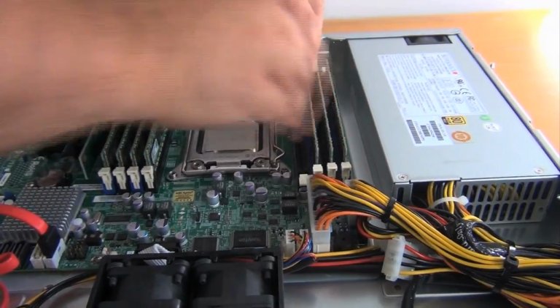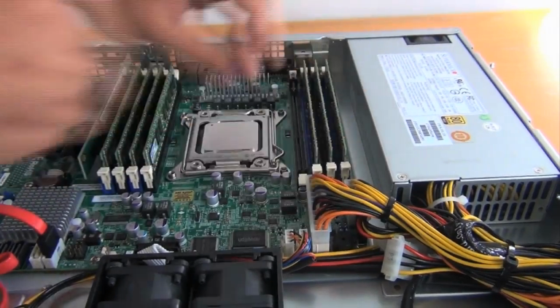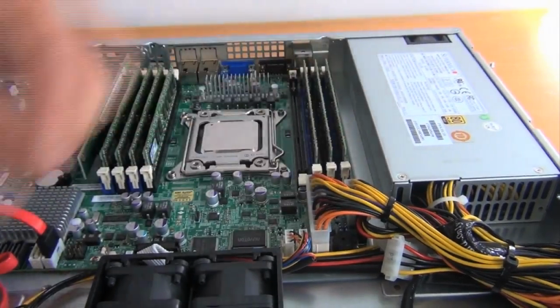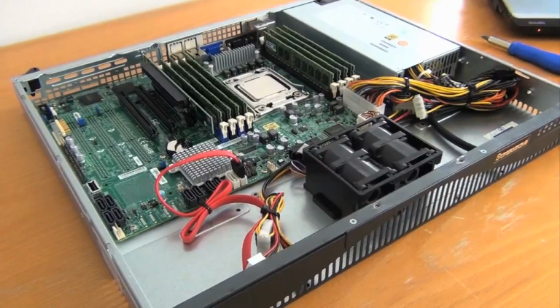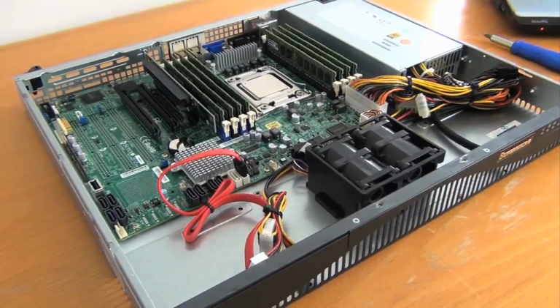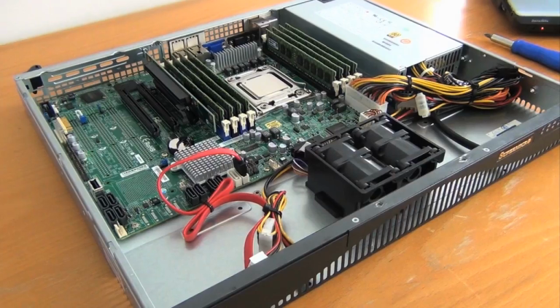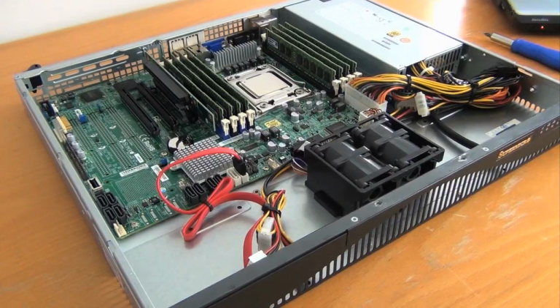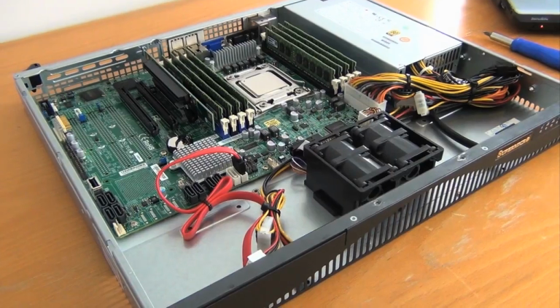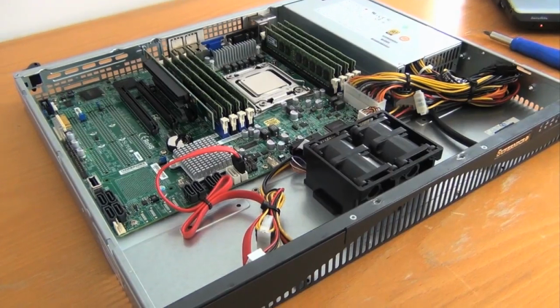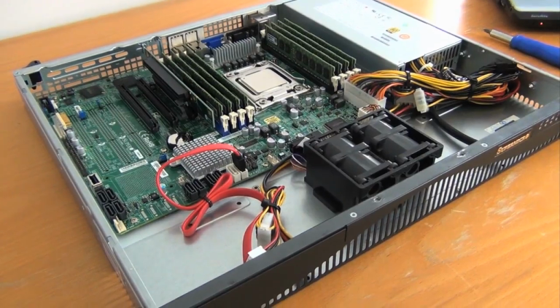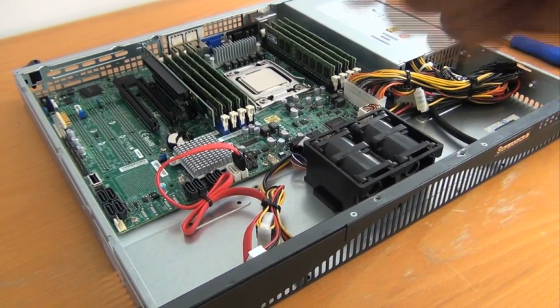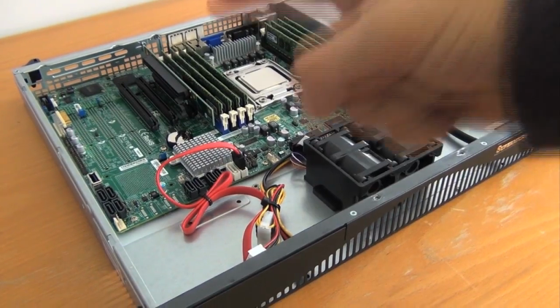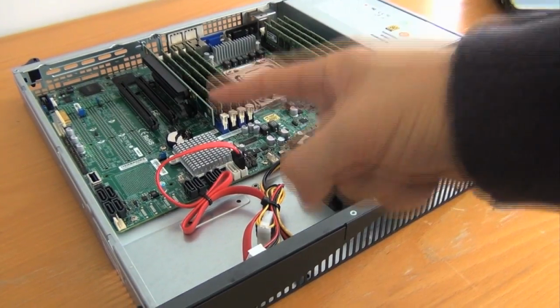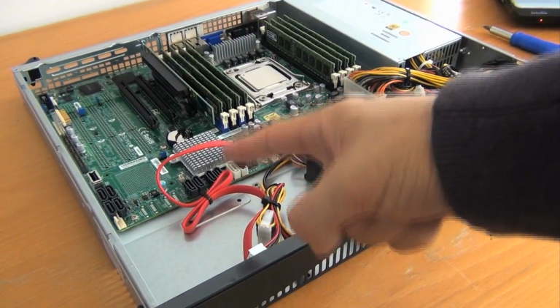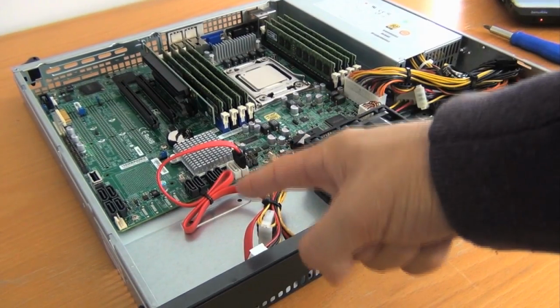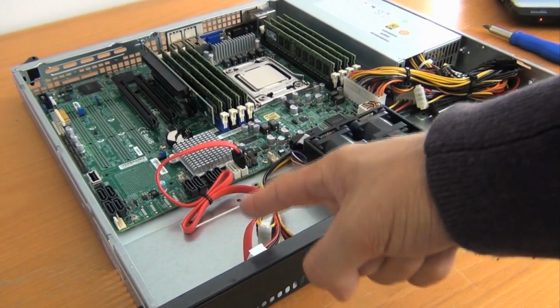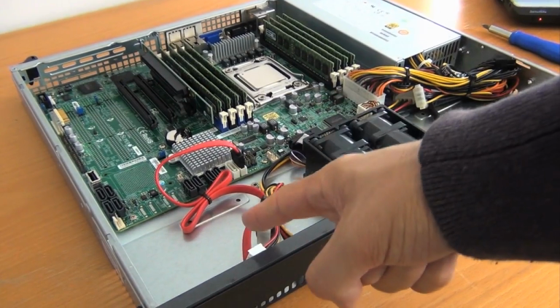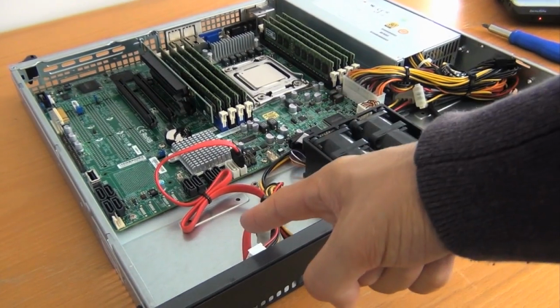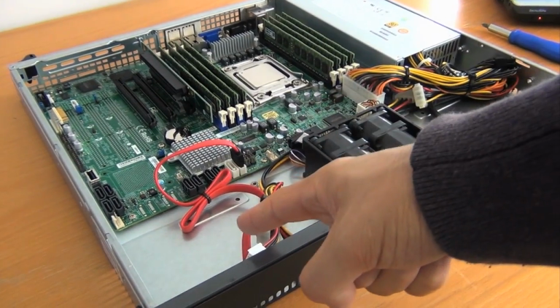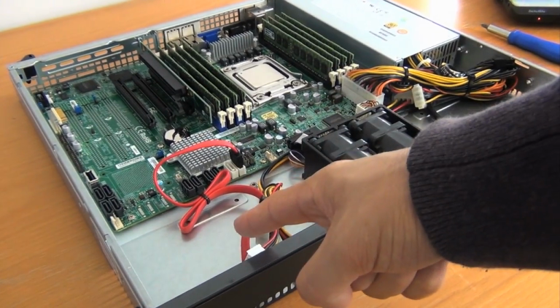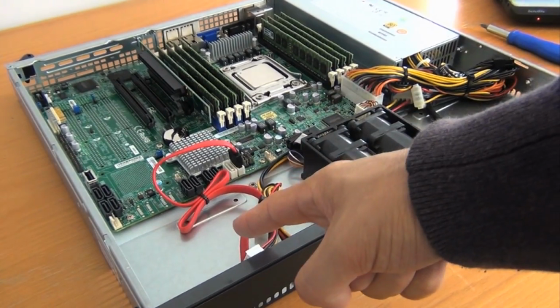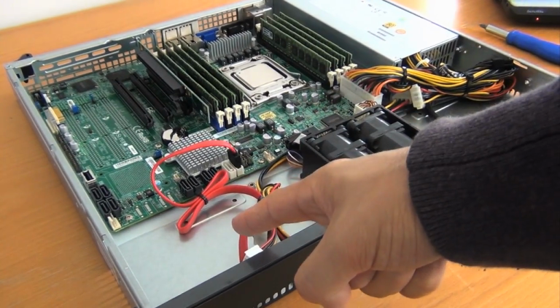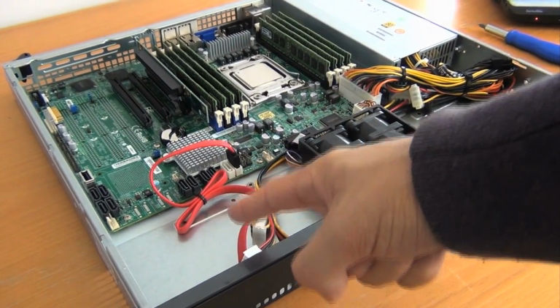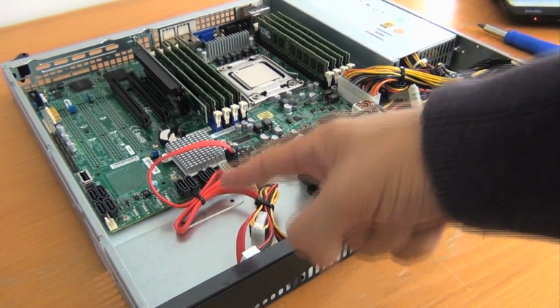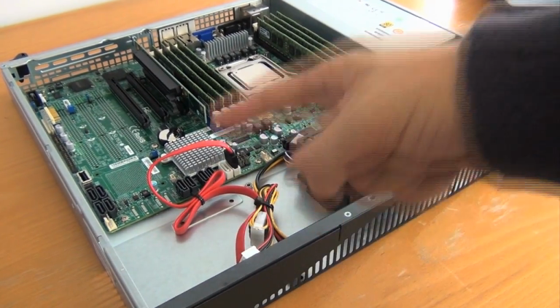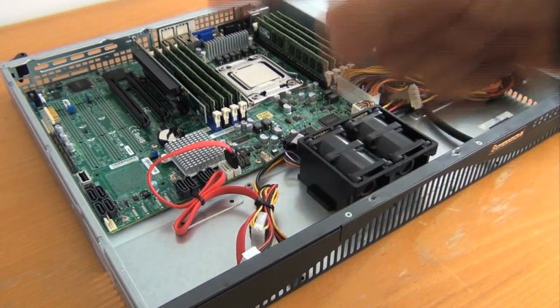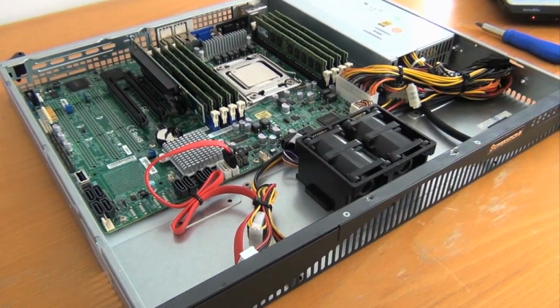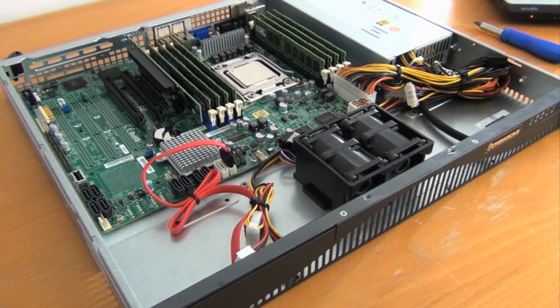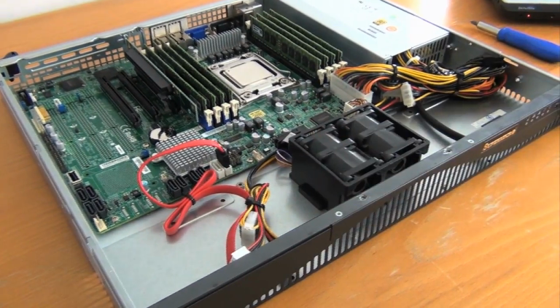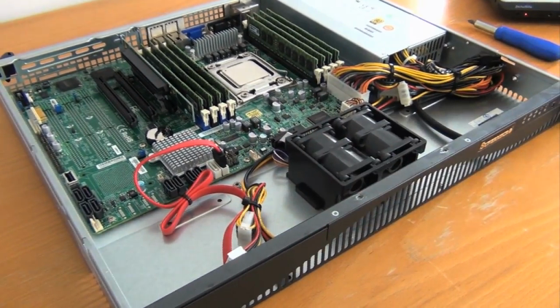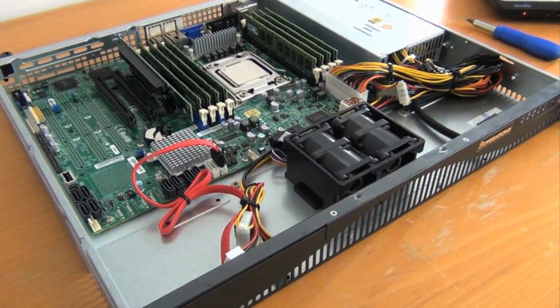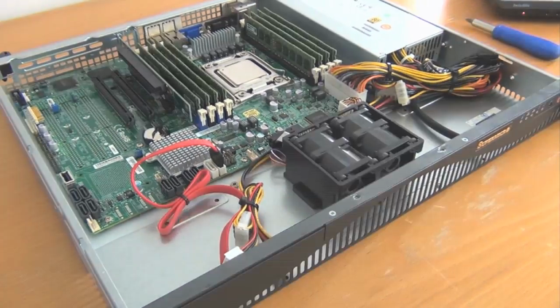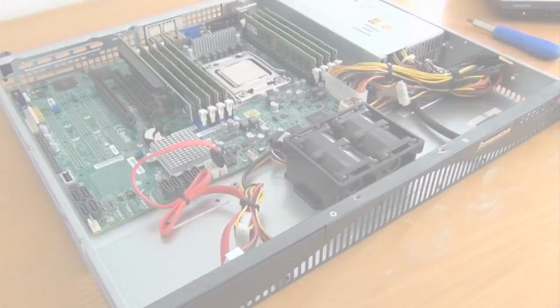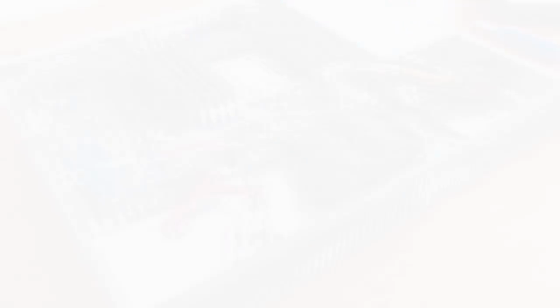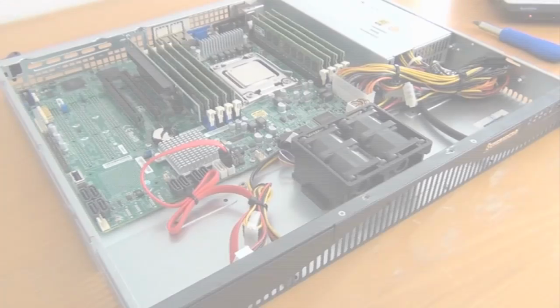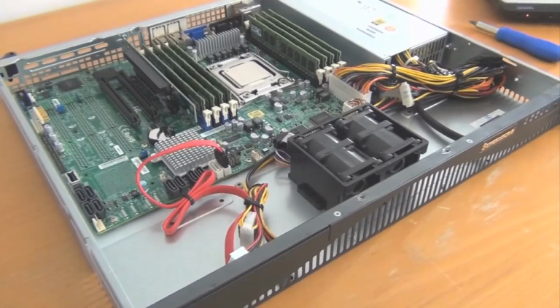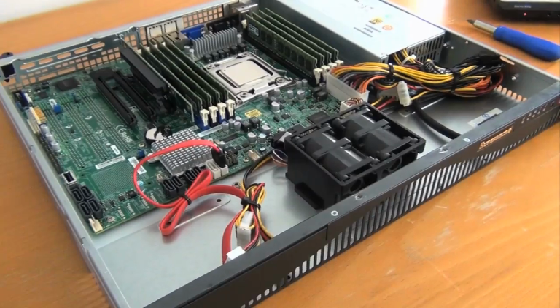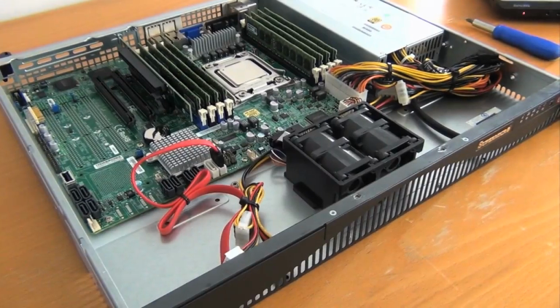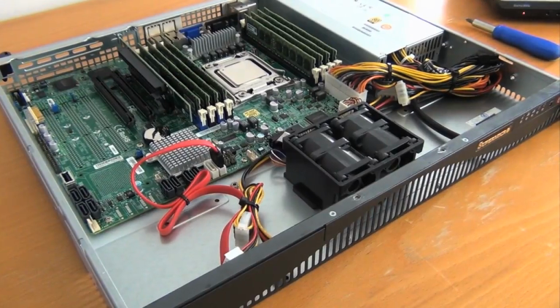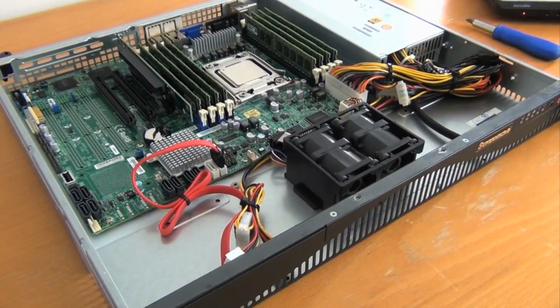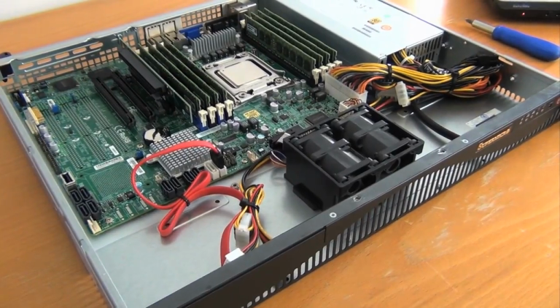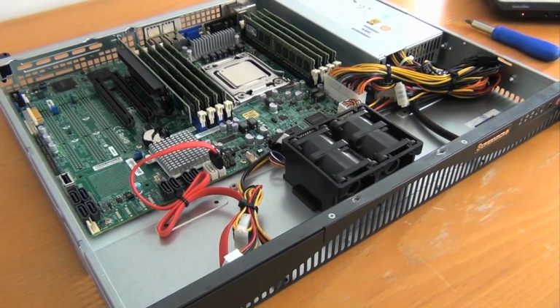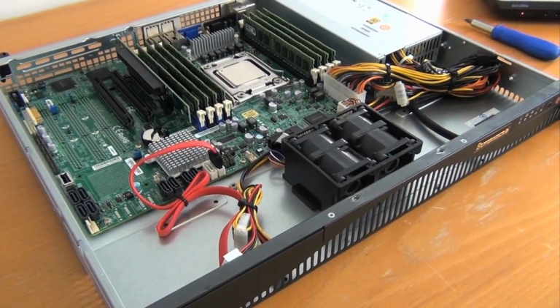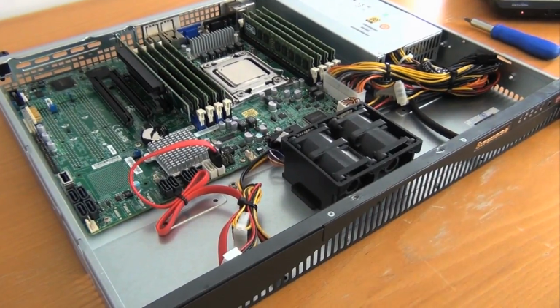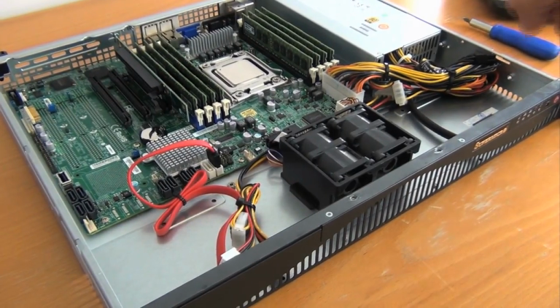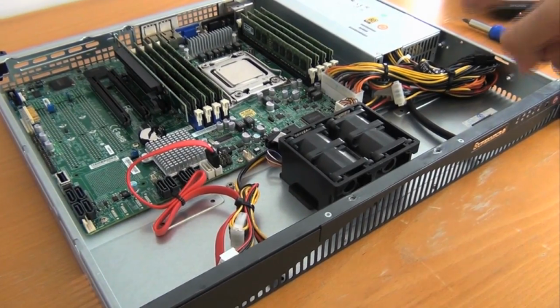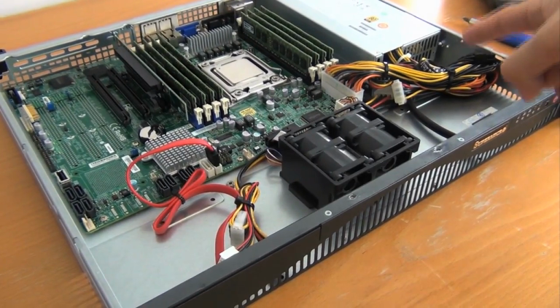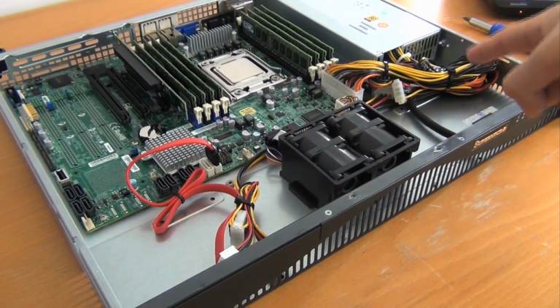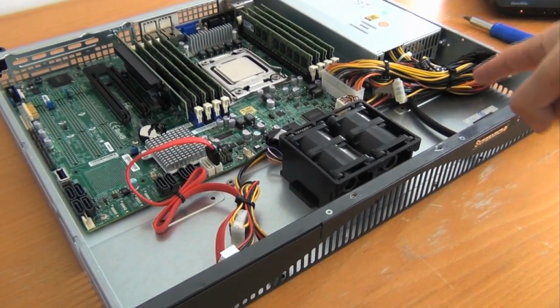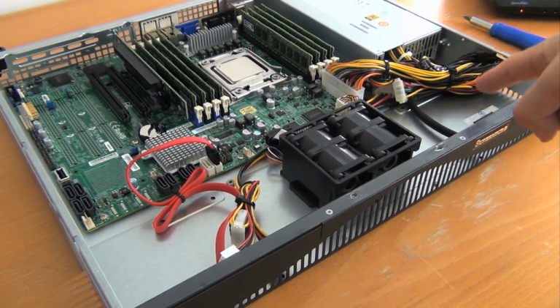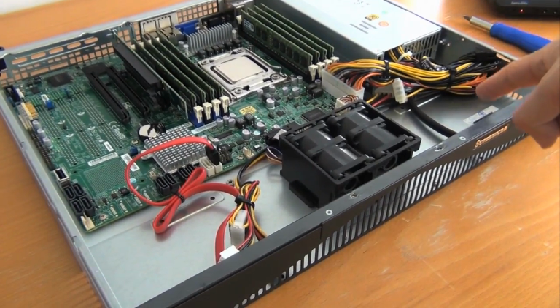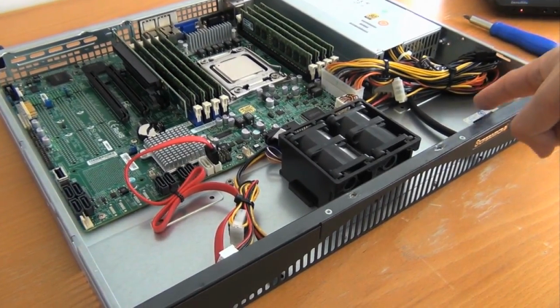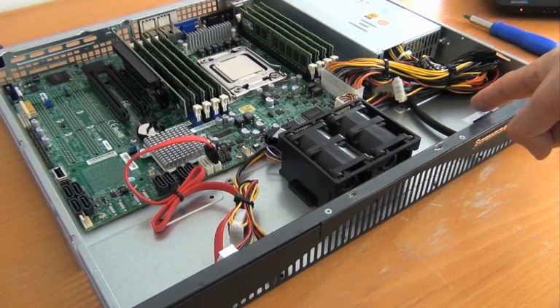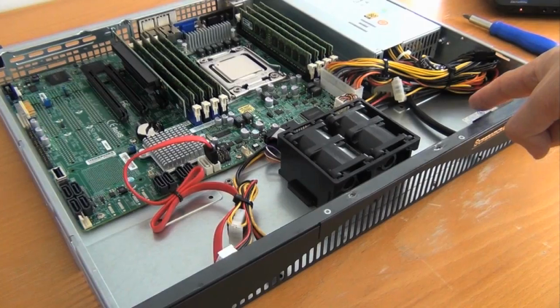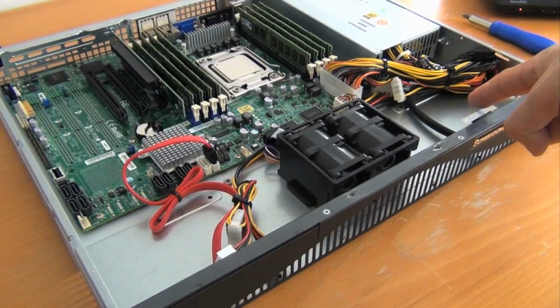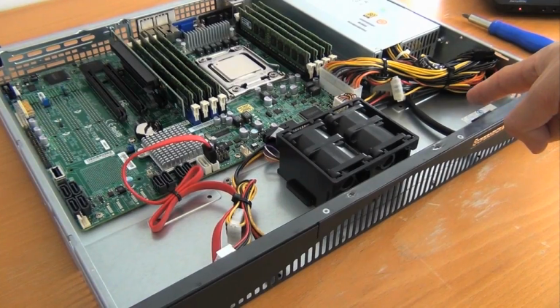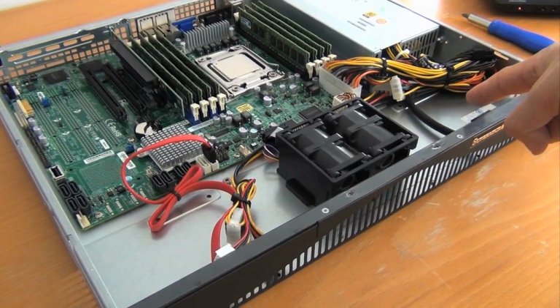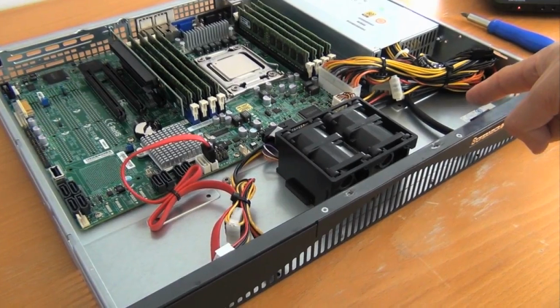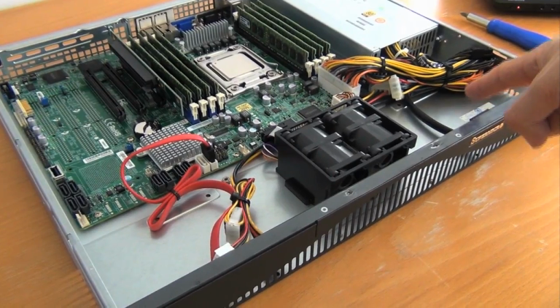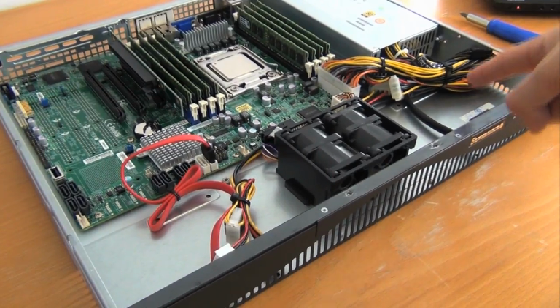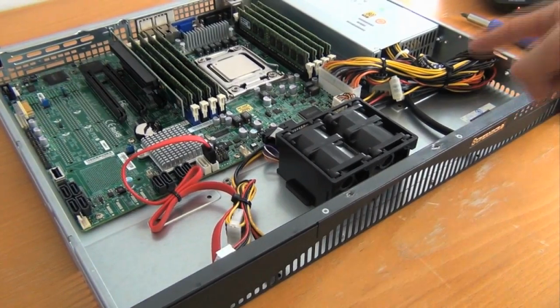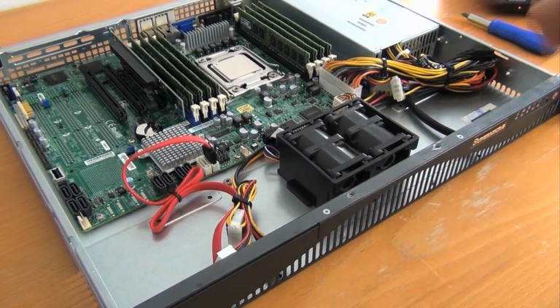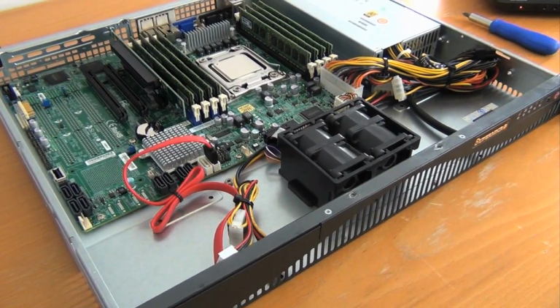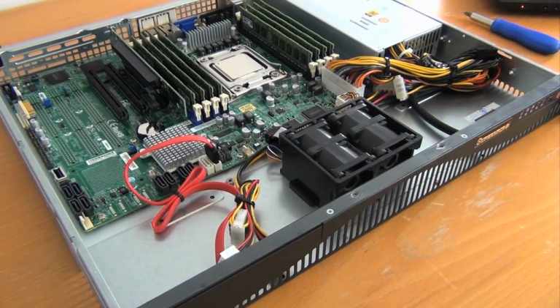The space over here is designed to fit one 3.5 inch hard drive, and the space over here to fit one 2.5 inch hard drive.